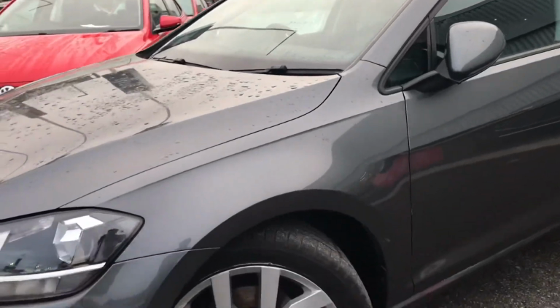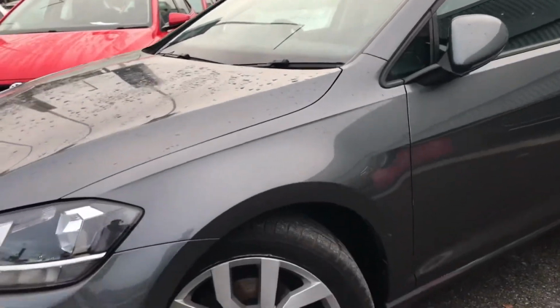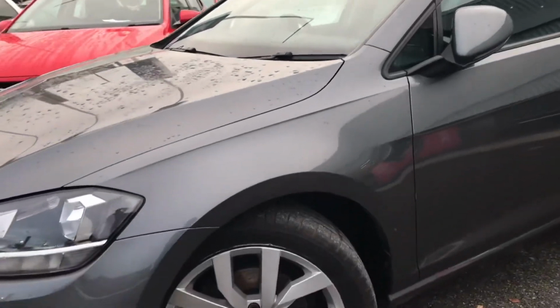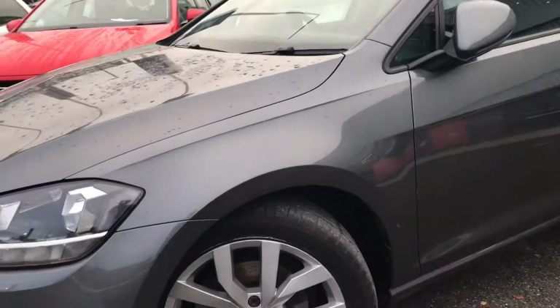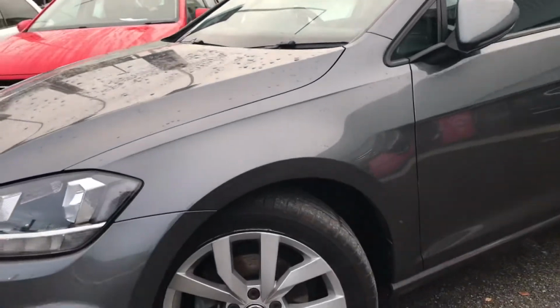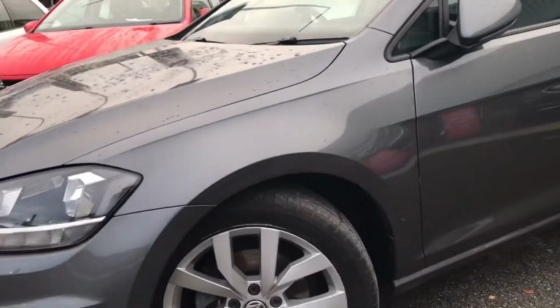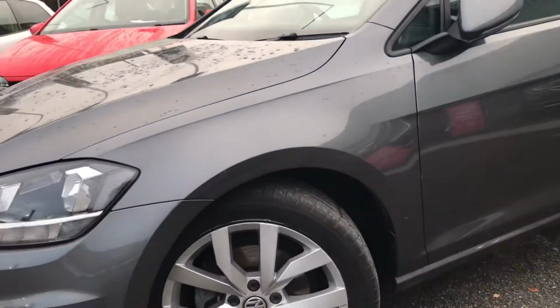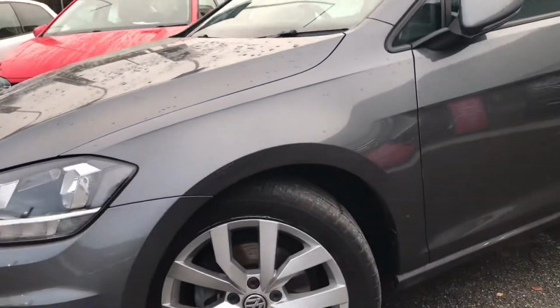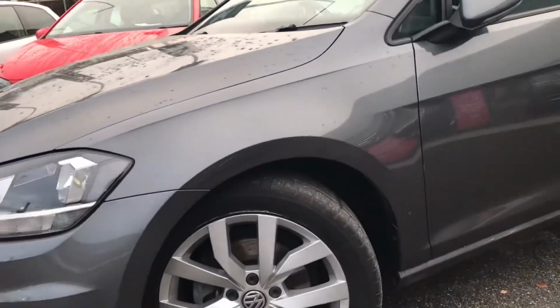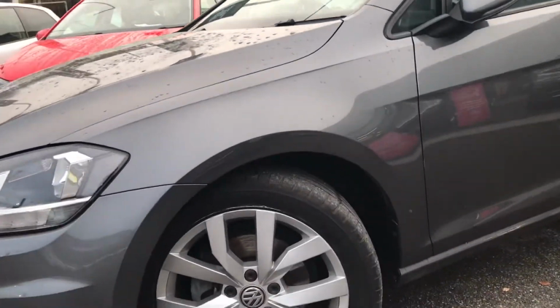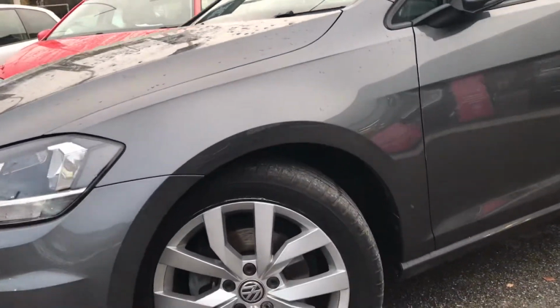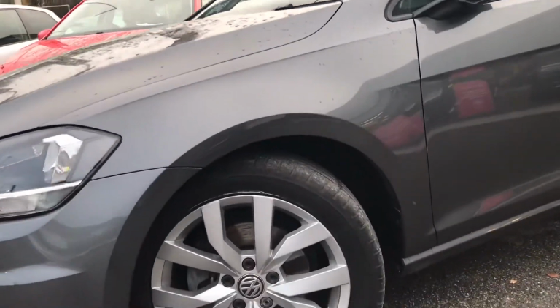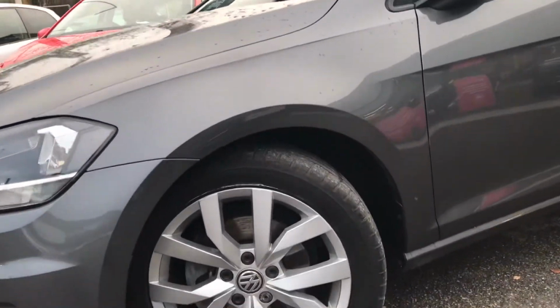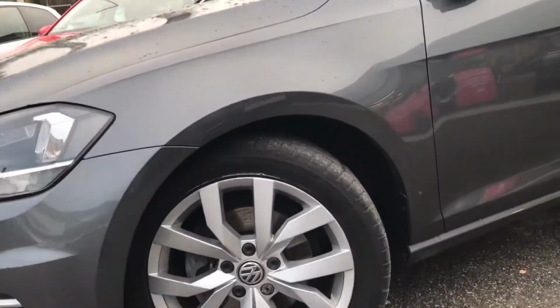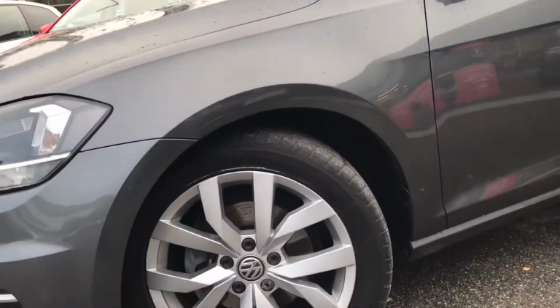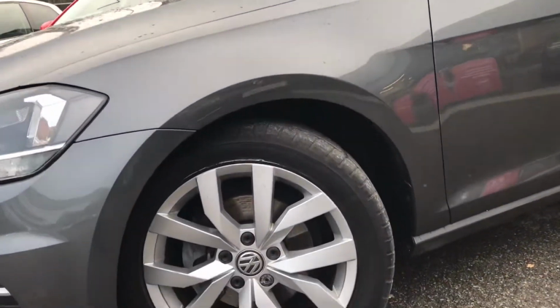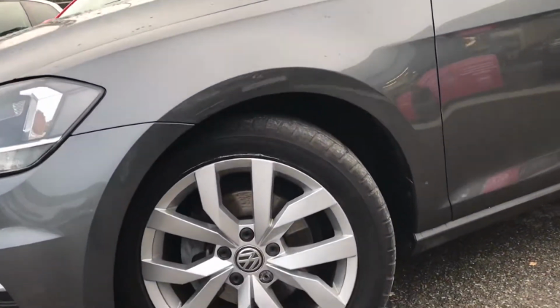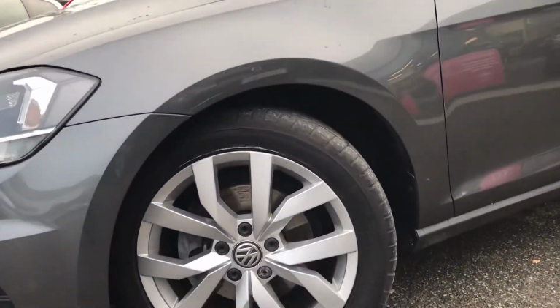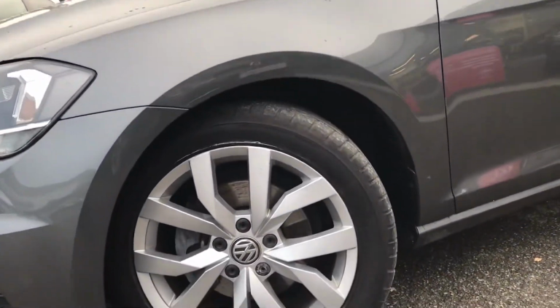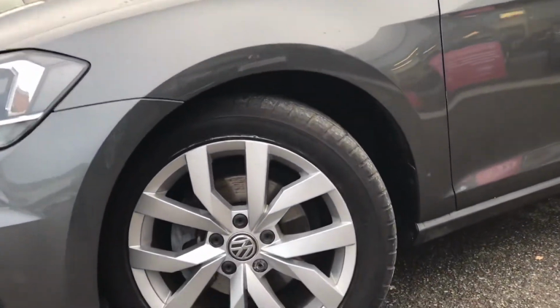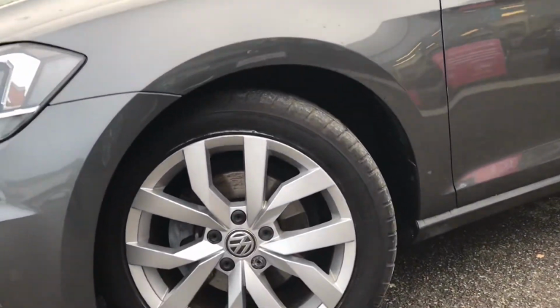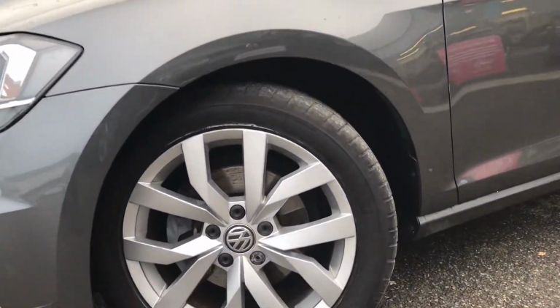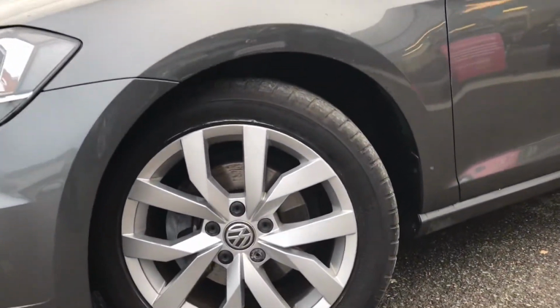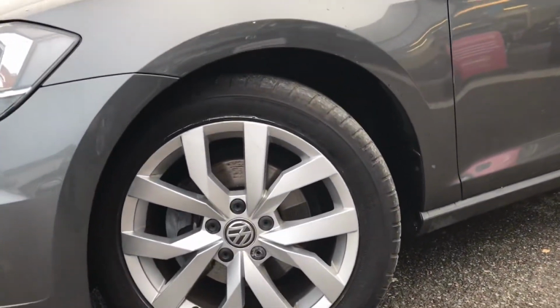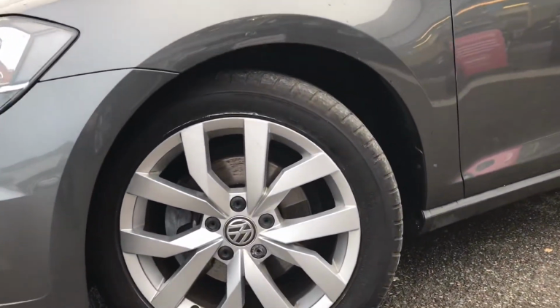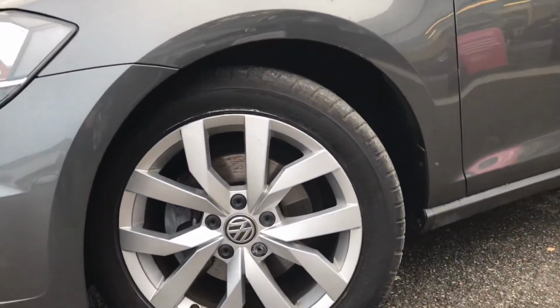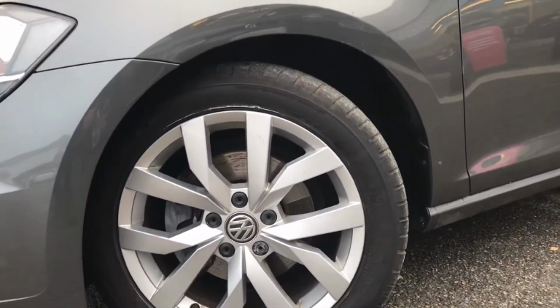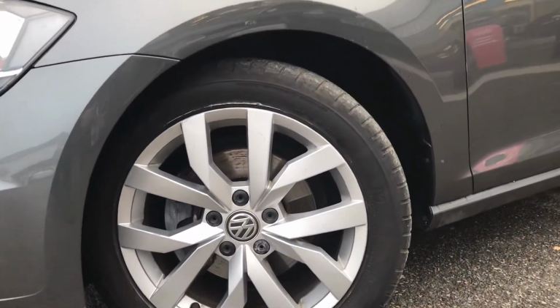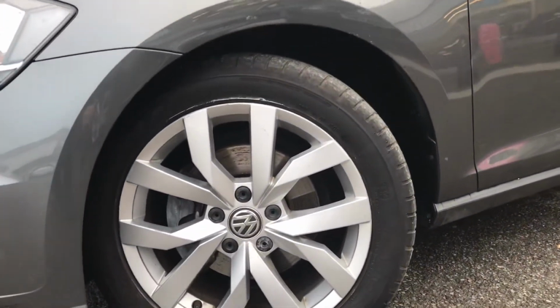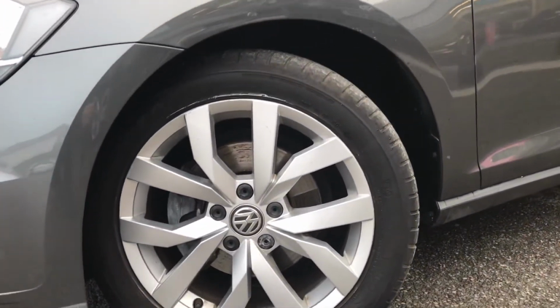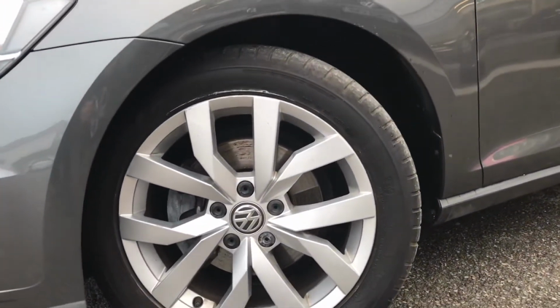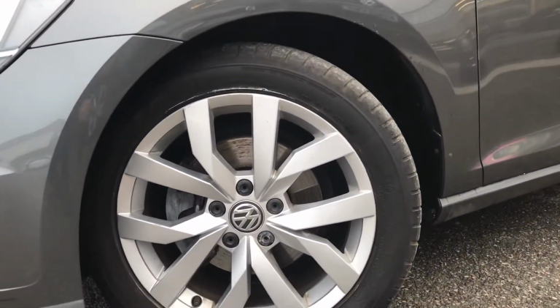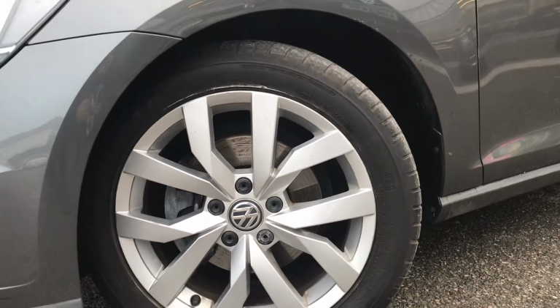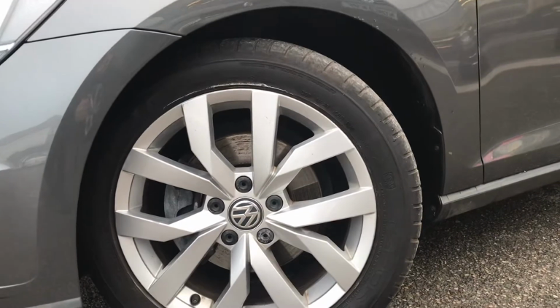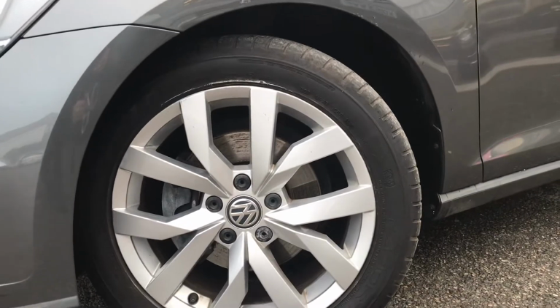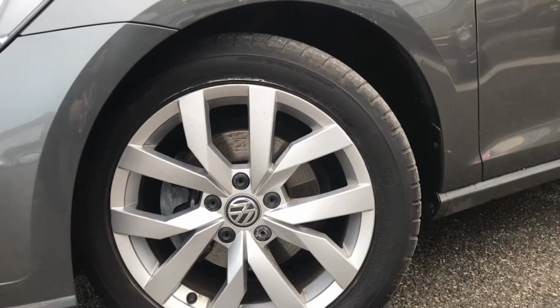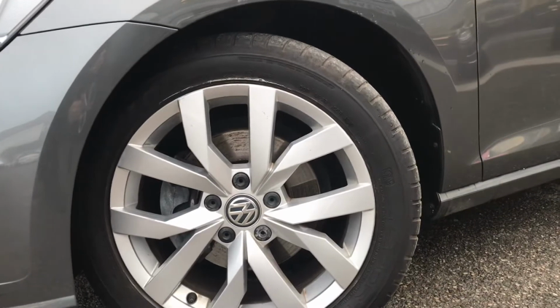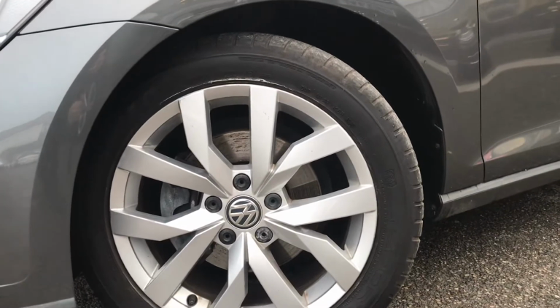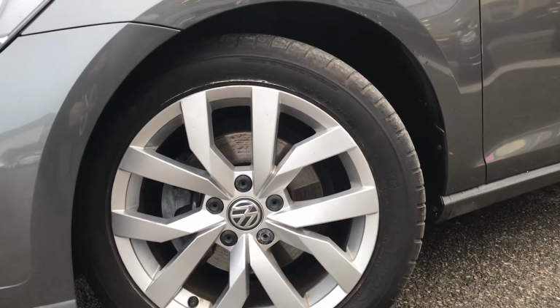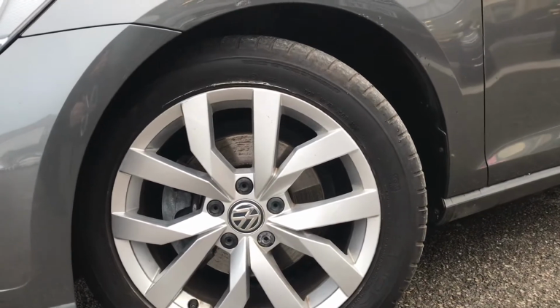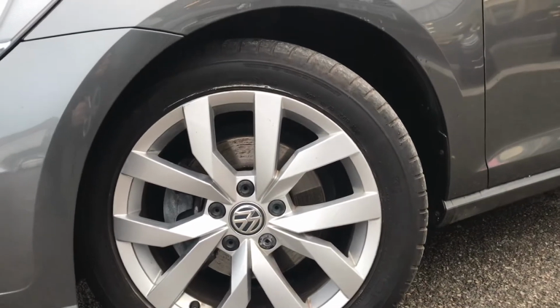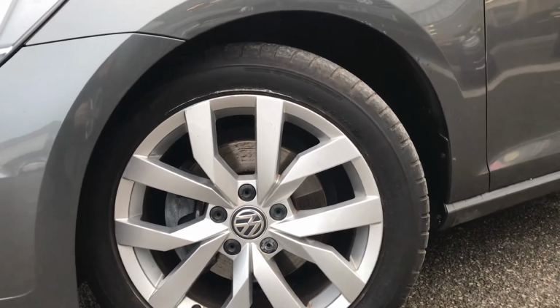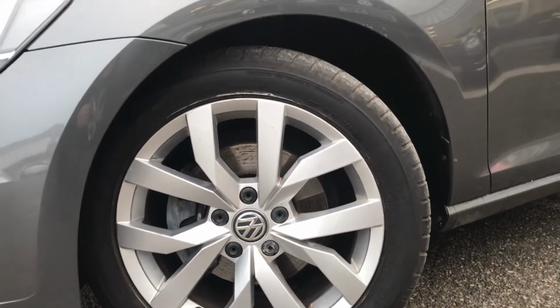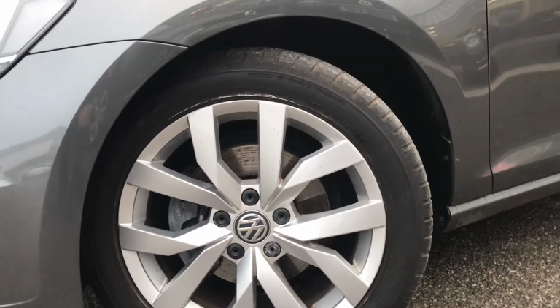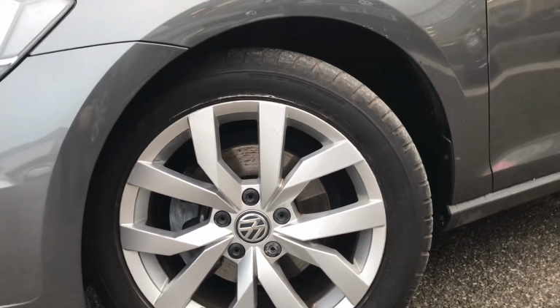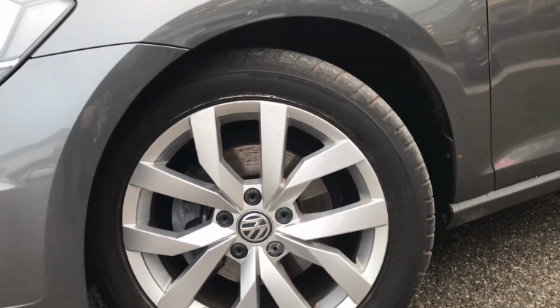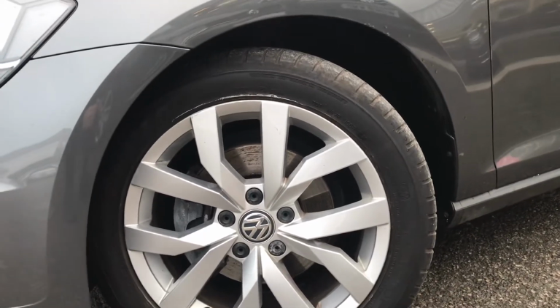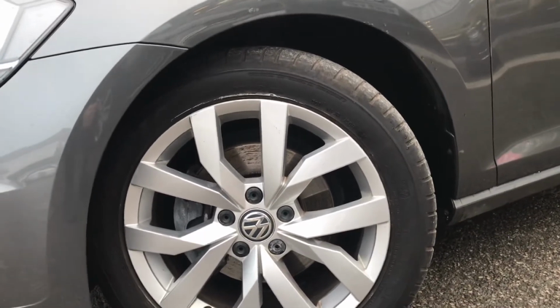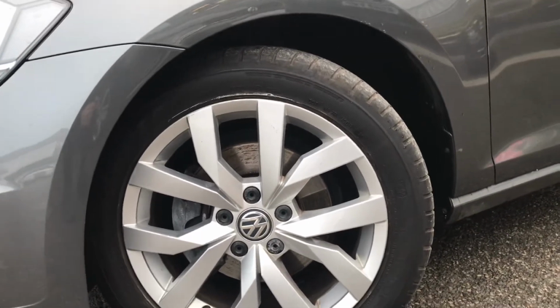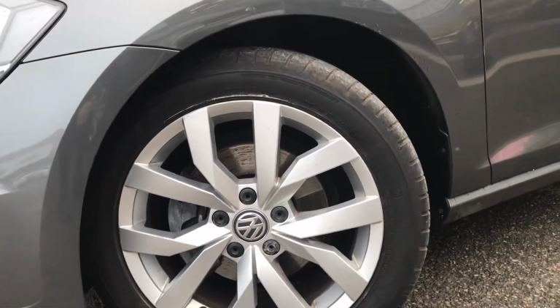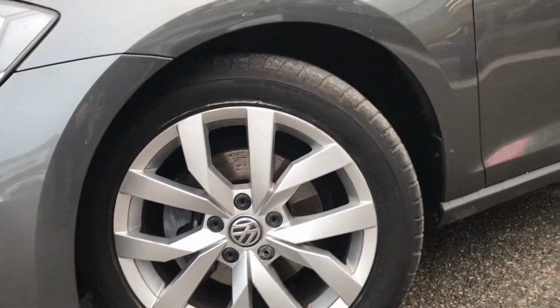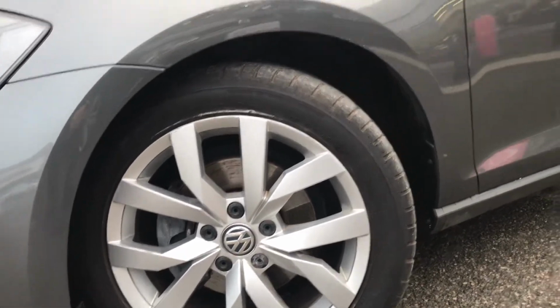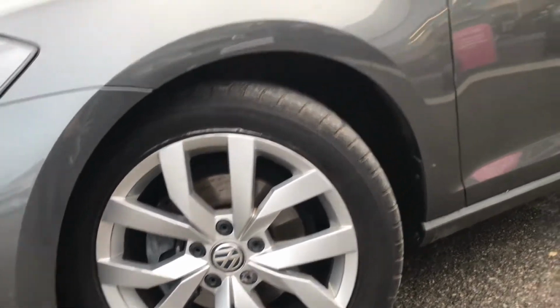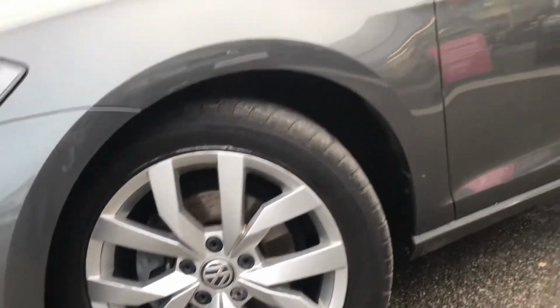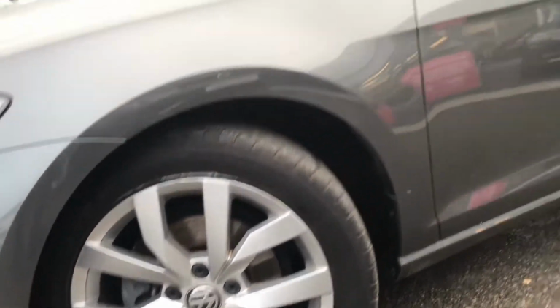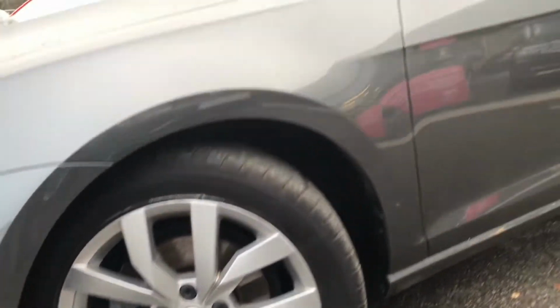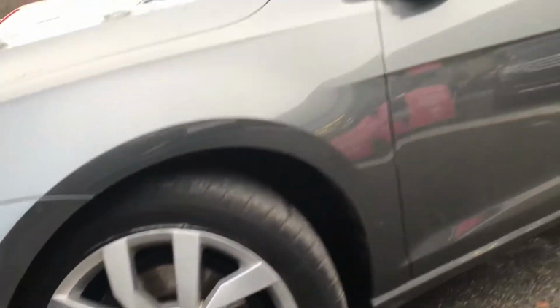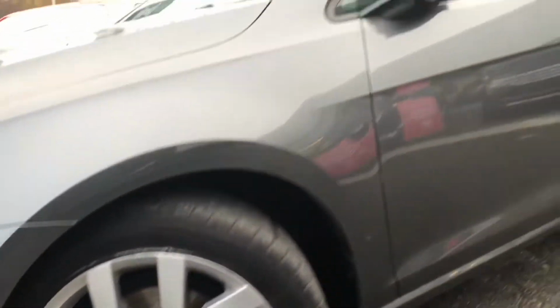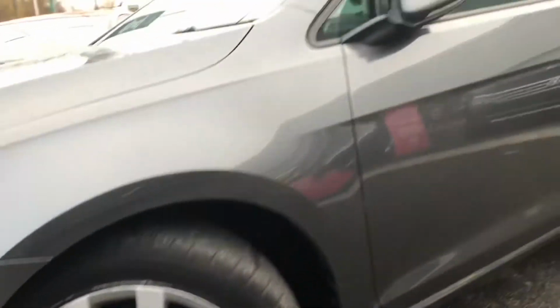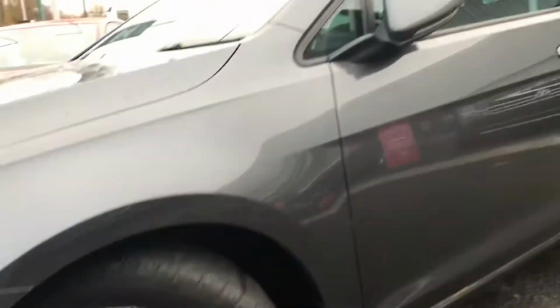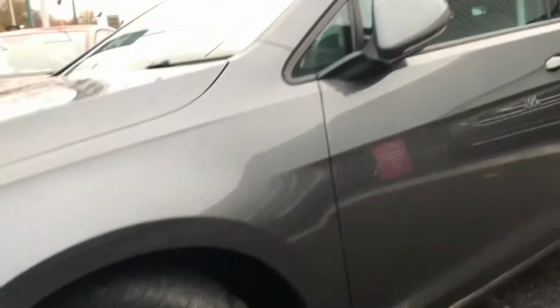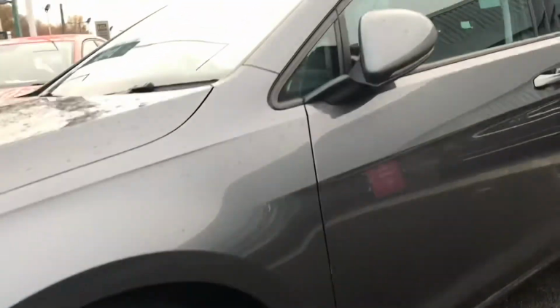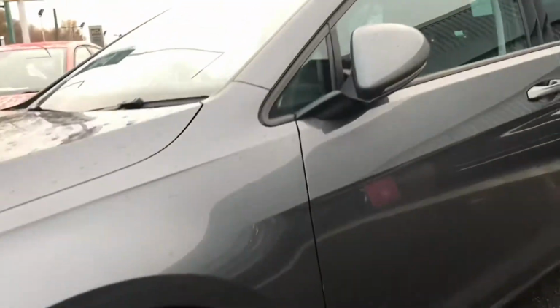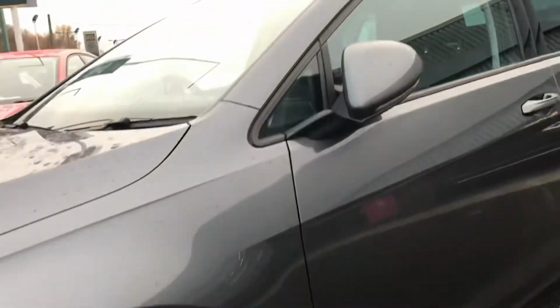As we move down the car, you can see the 17 inch Karlslog alloy wheels. They really help enforce the sleek design of the car.